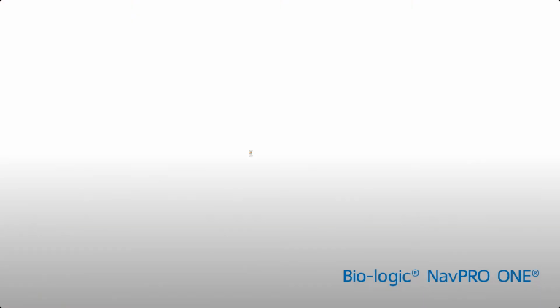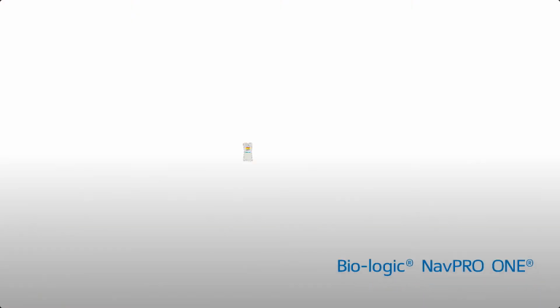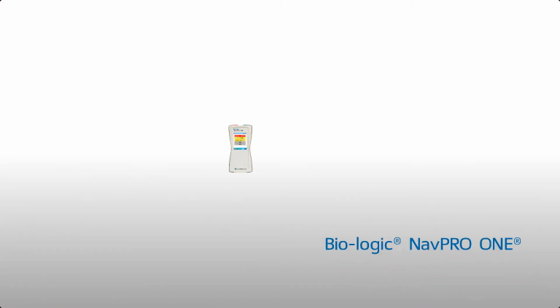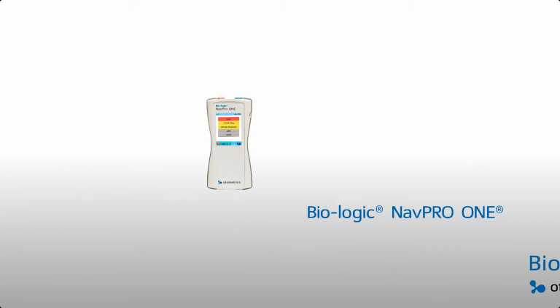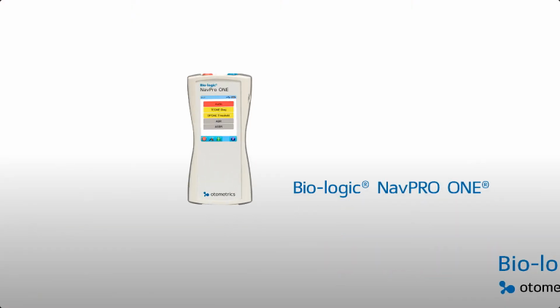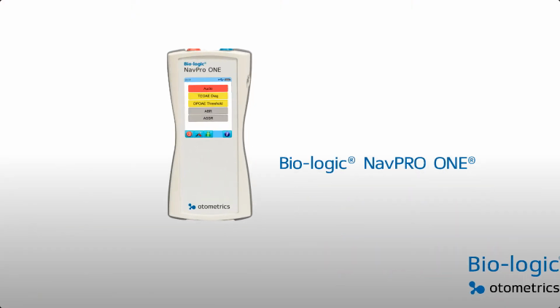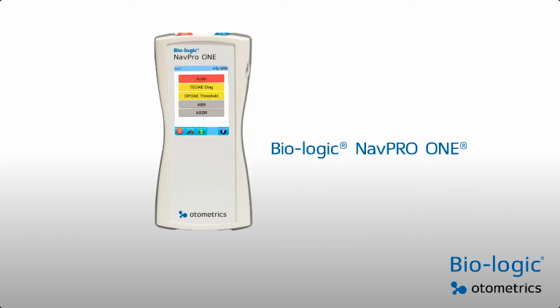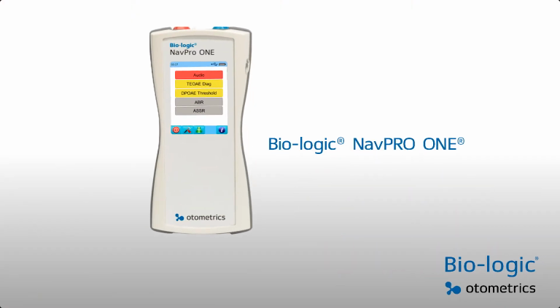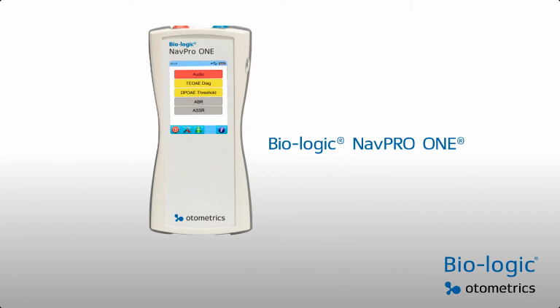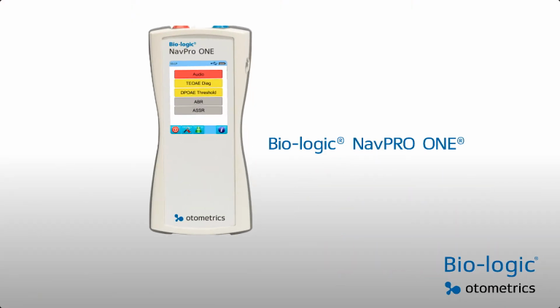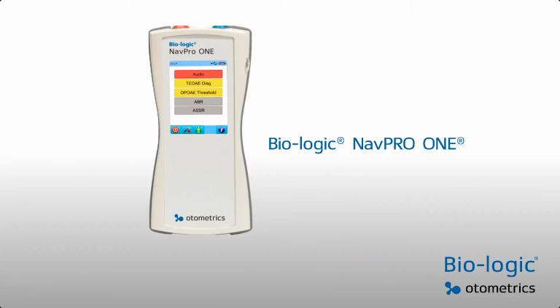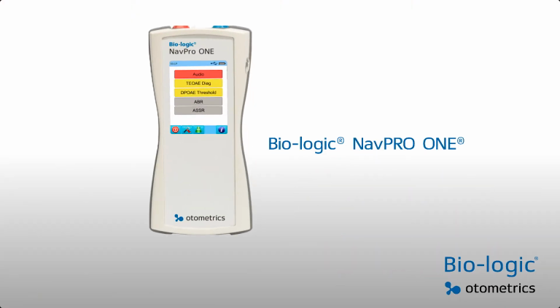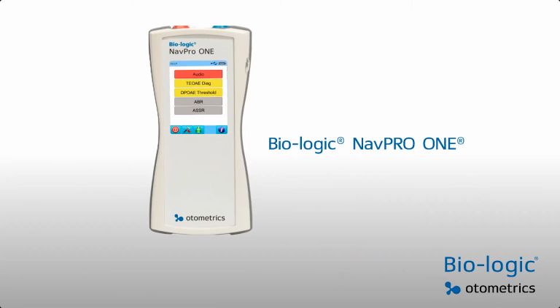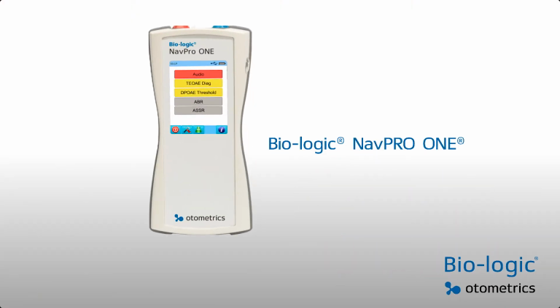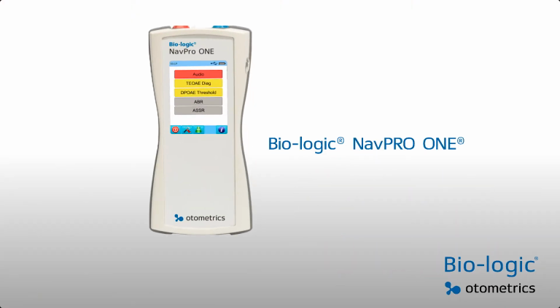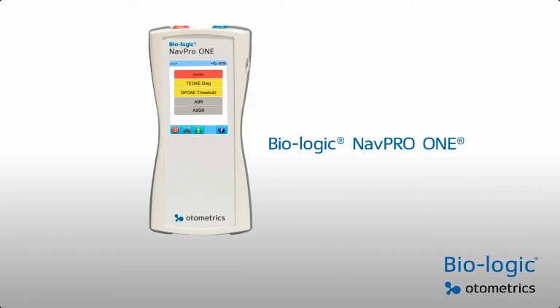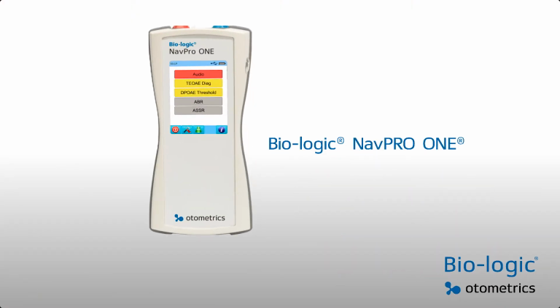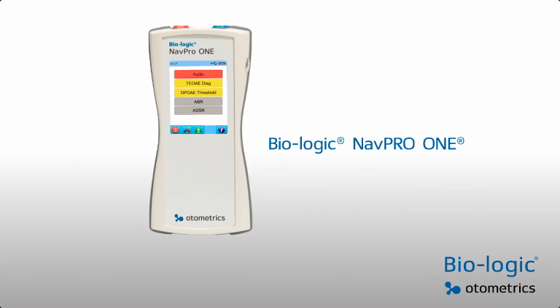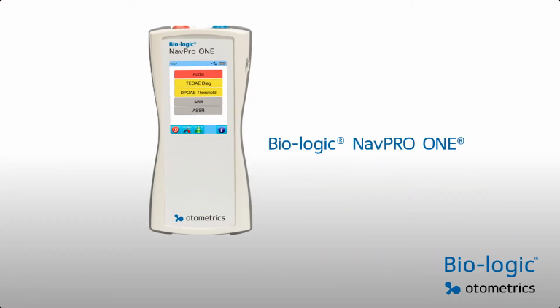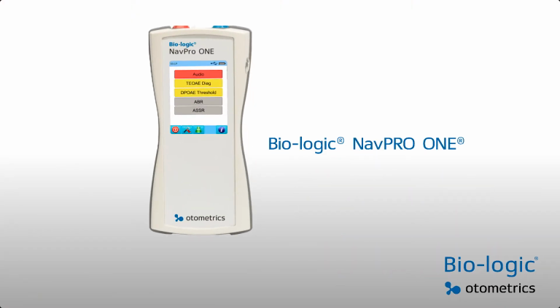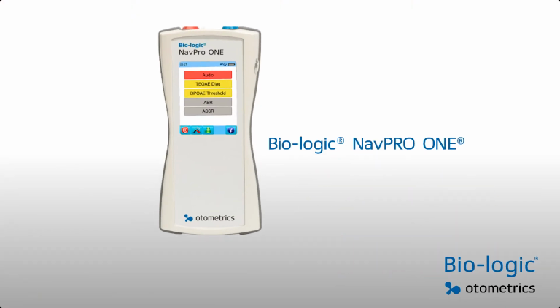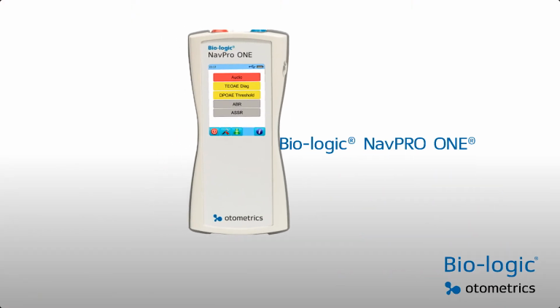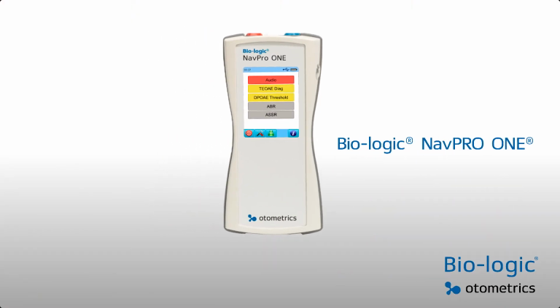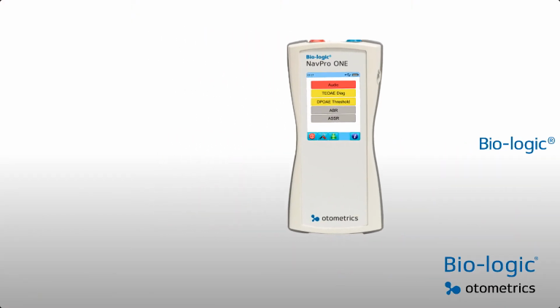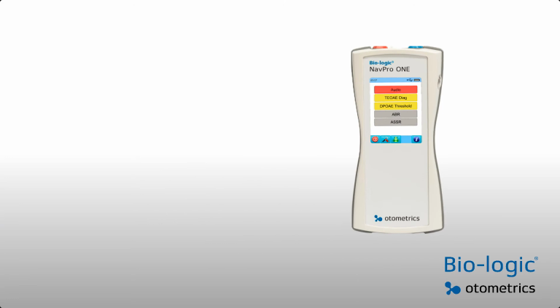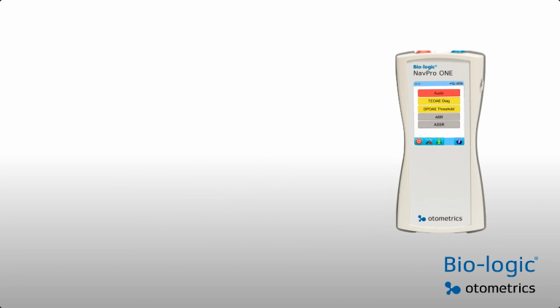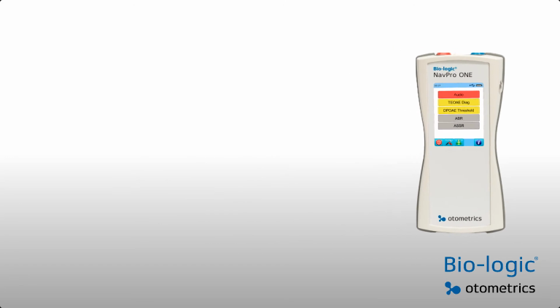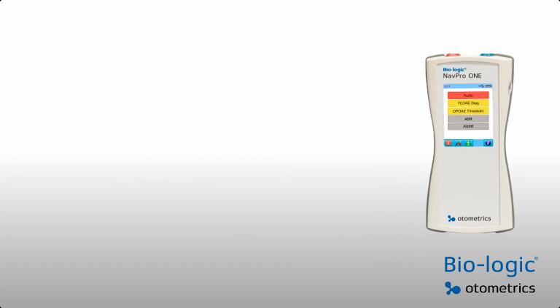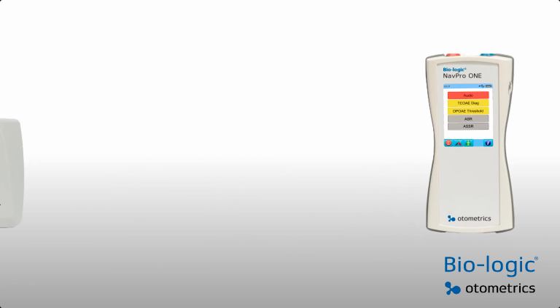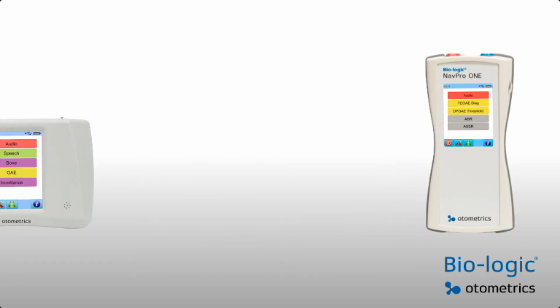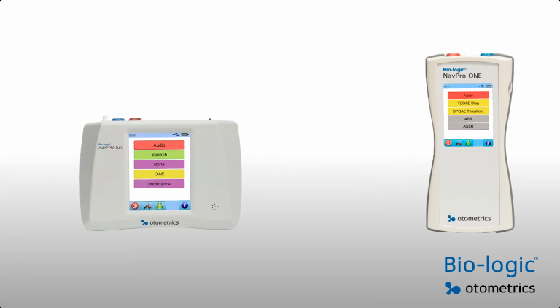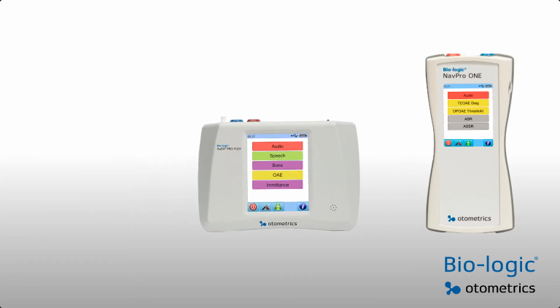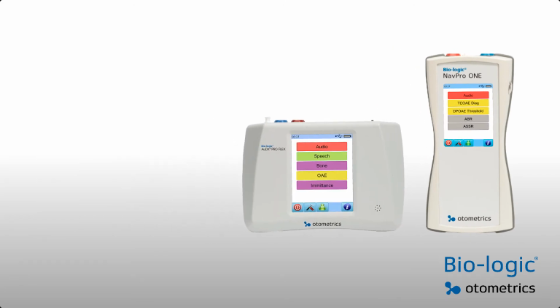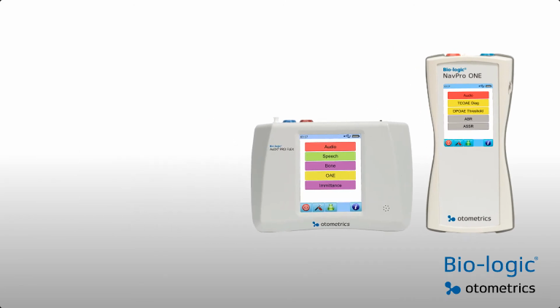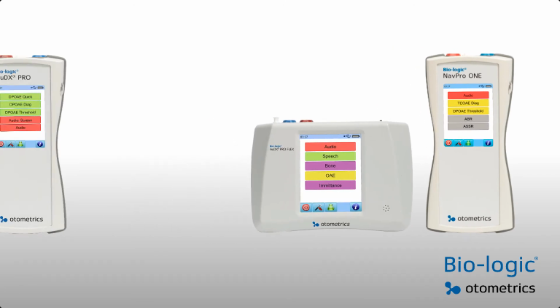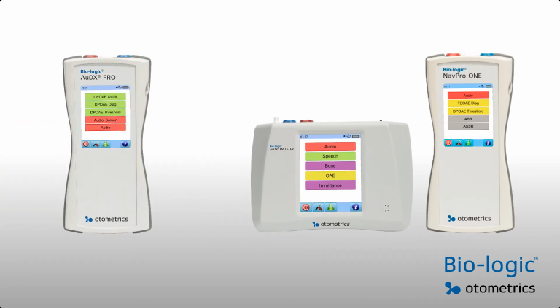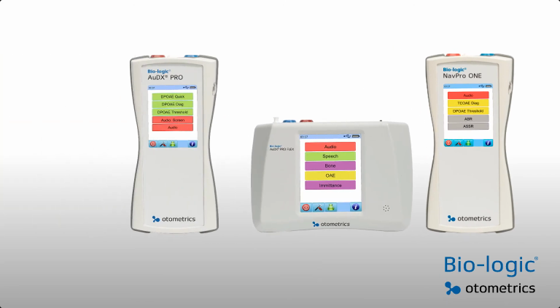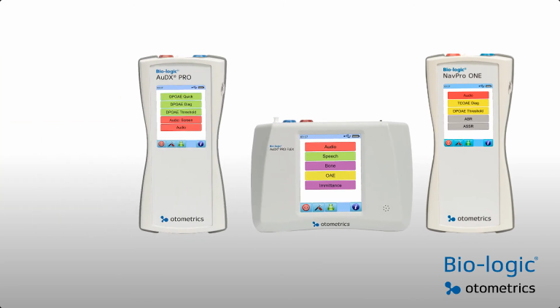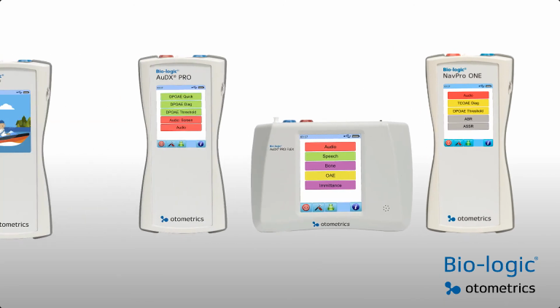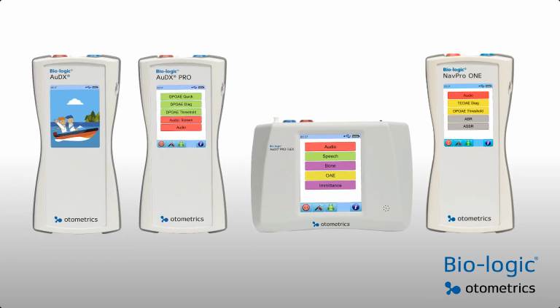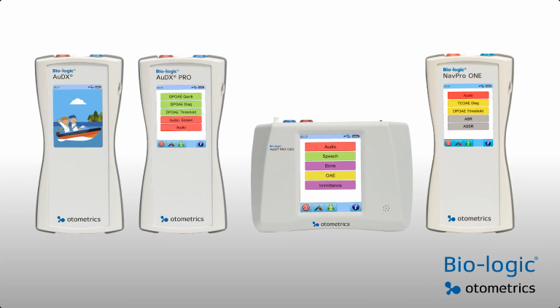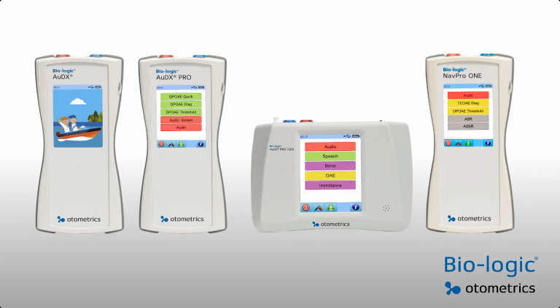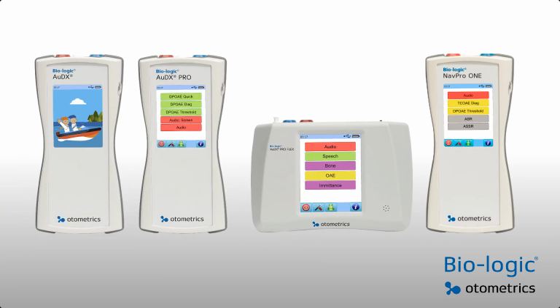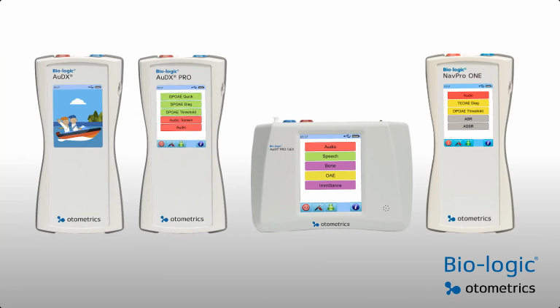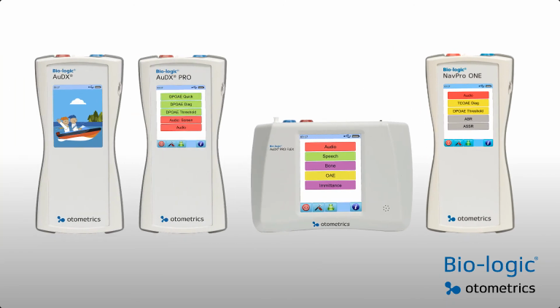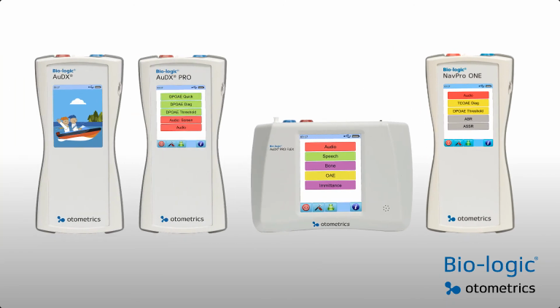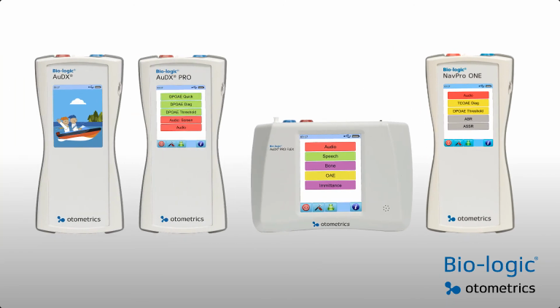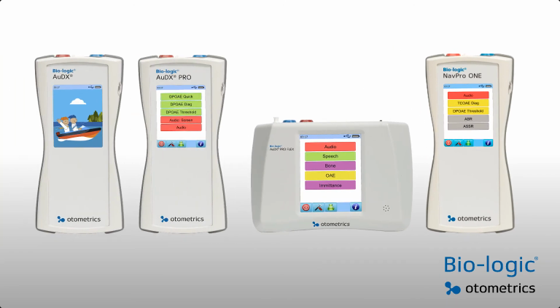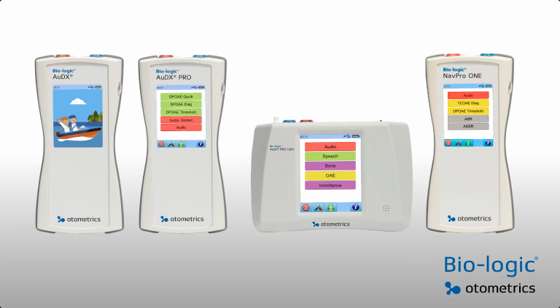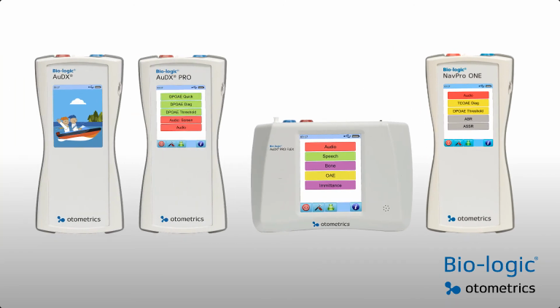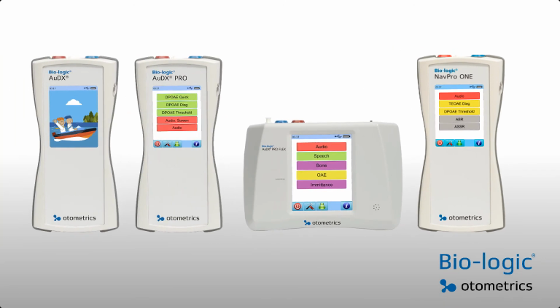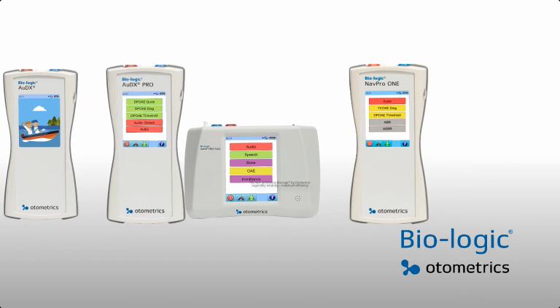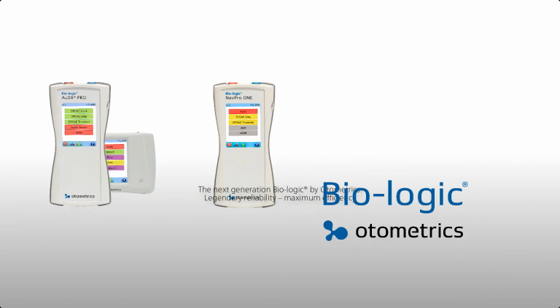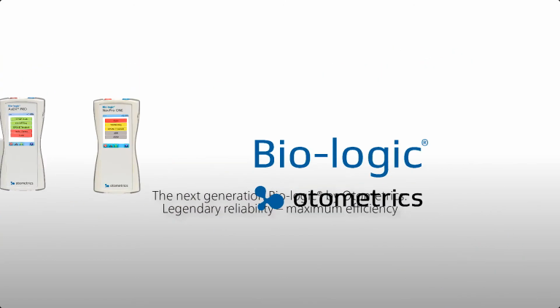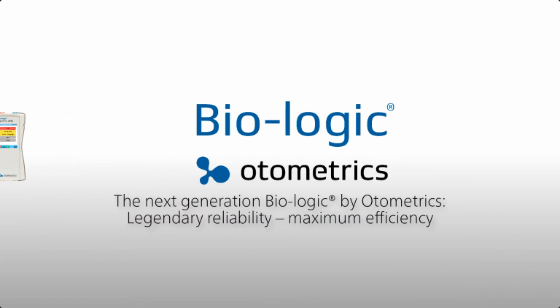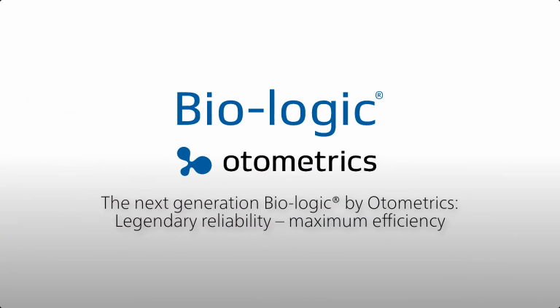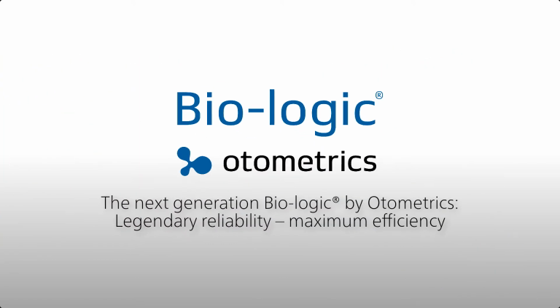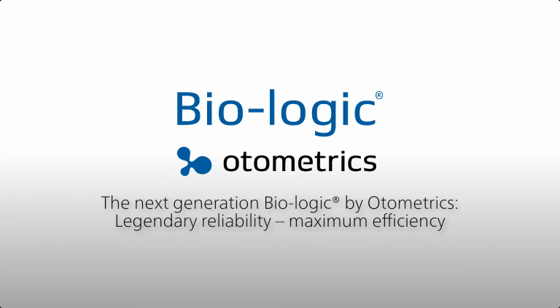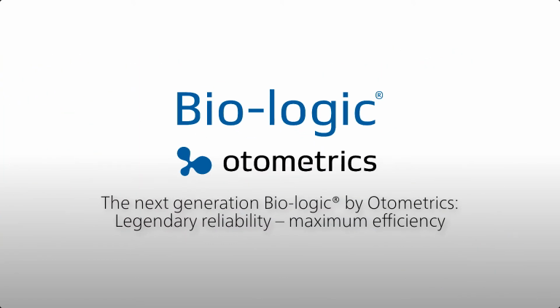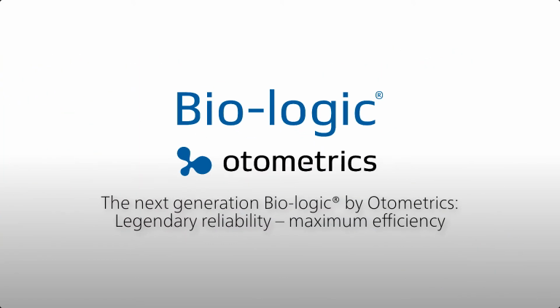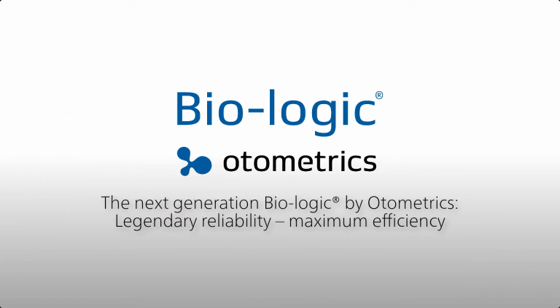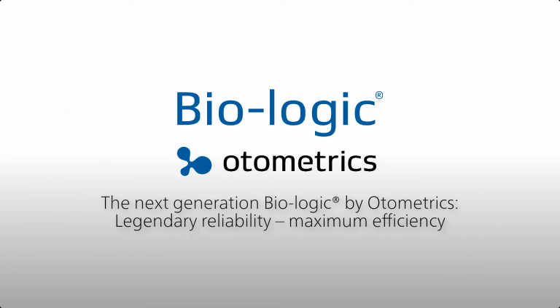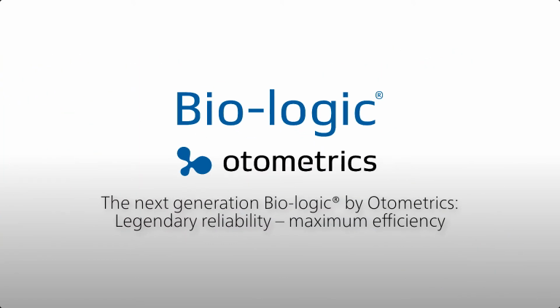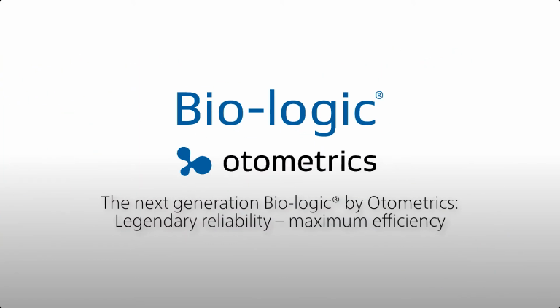Customize your Biologic NAVPRO 1 today. Talk to your local Otometrics partner and be the first to experience the next generation Biologic.